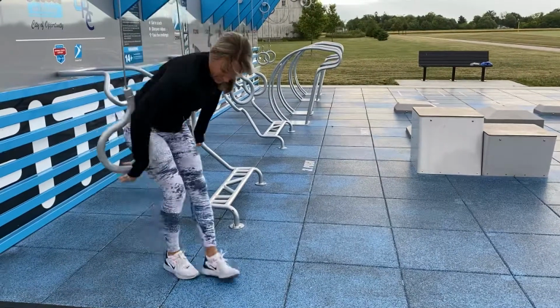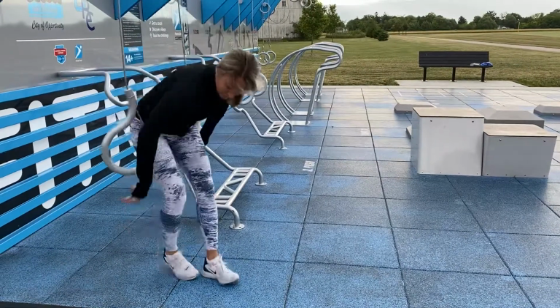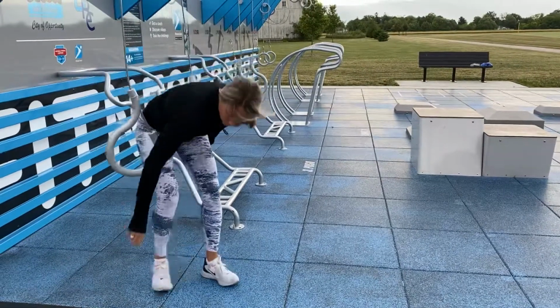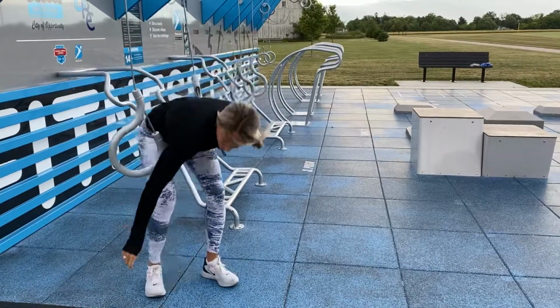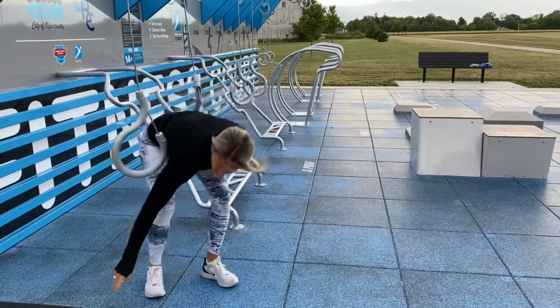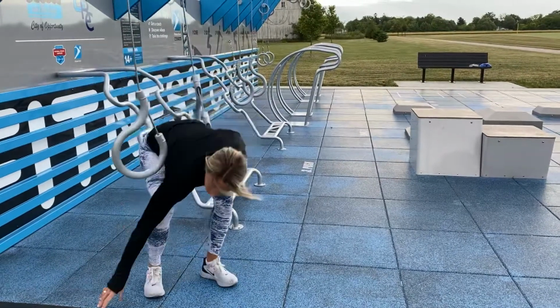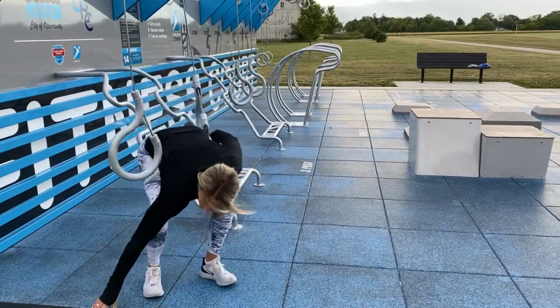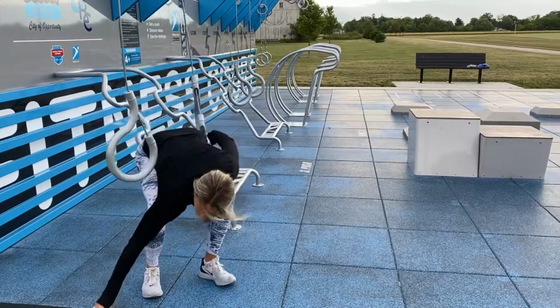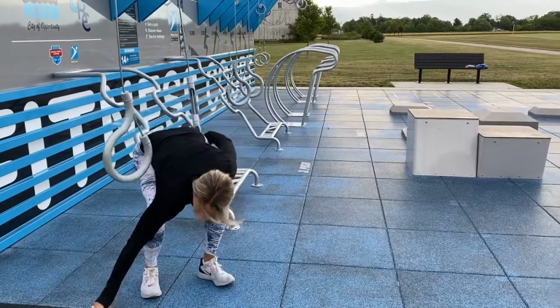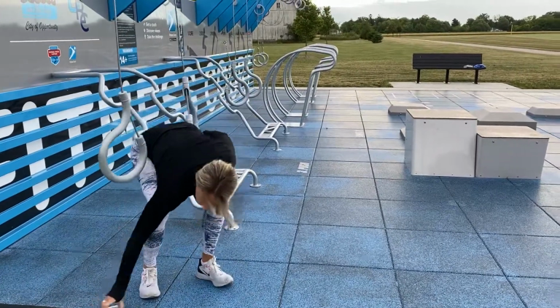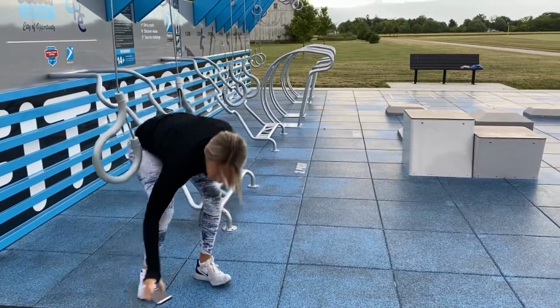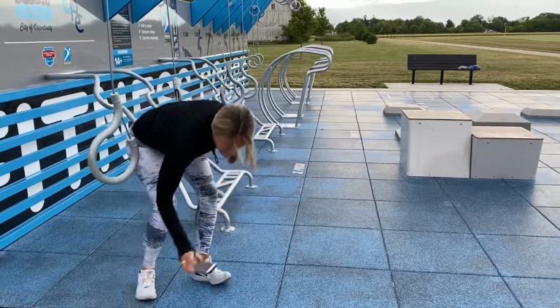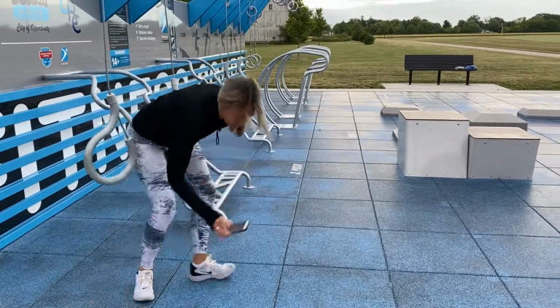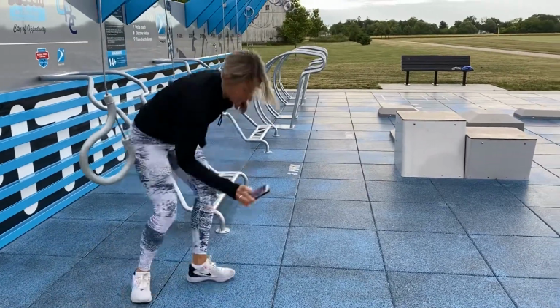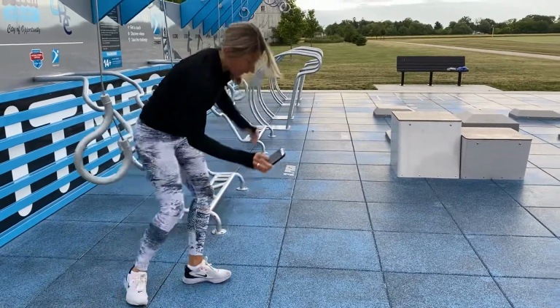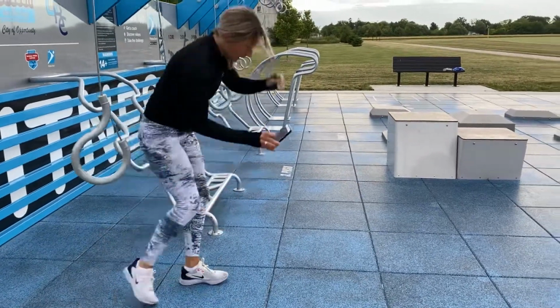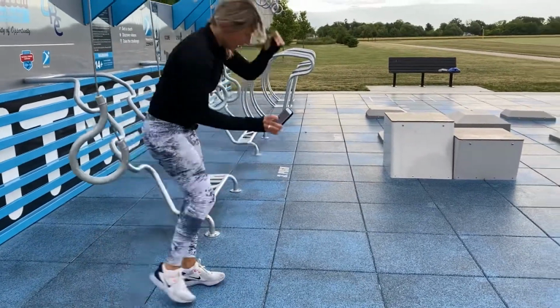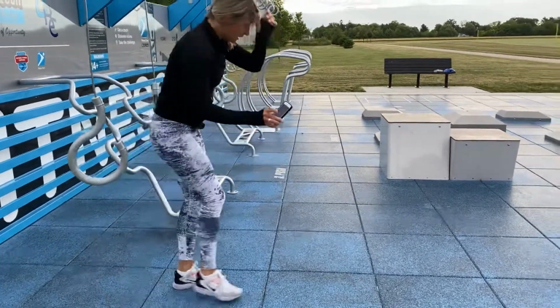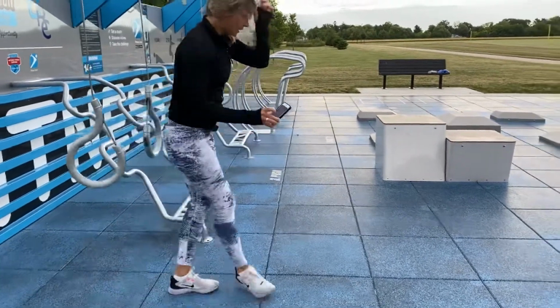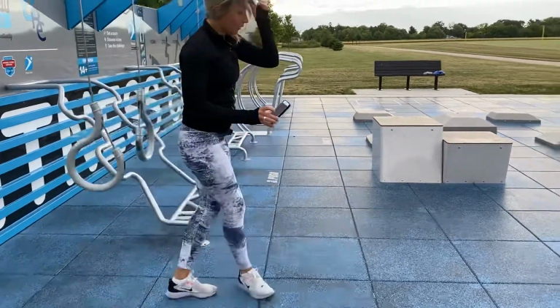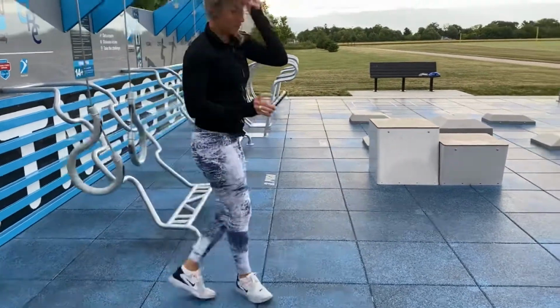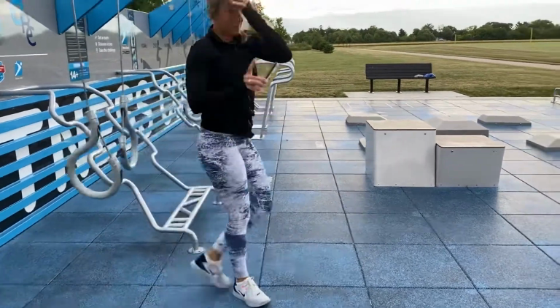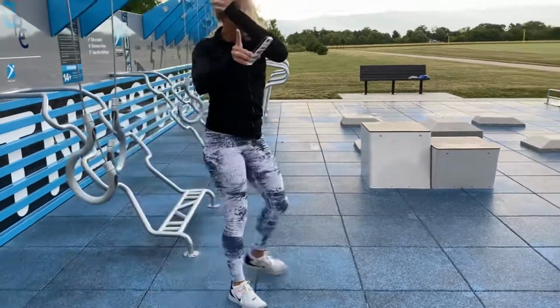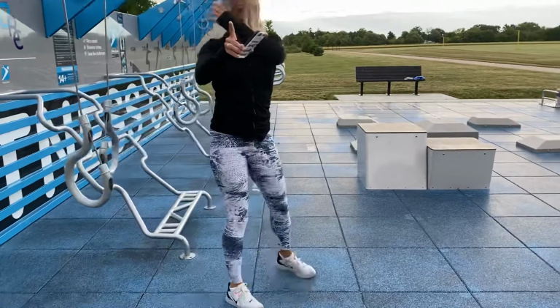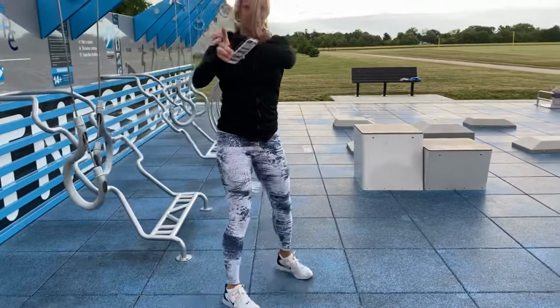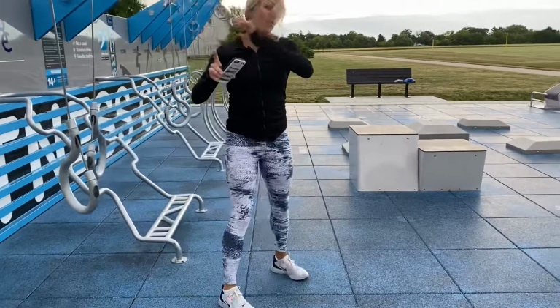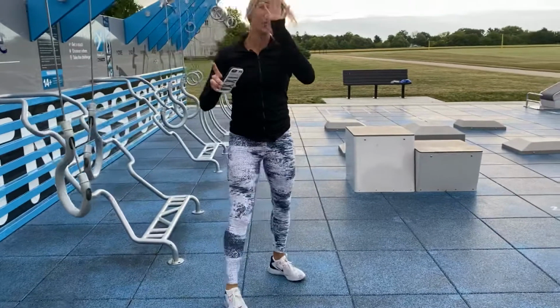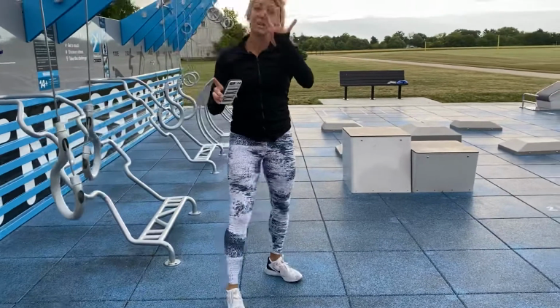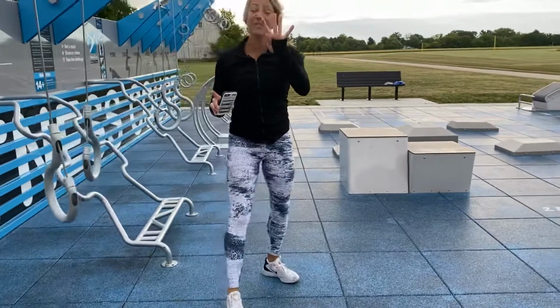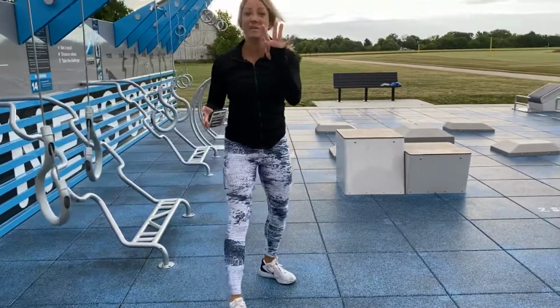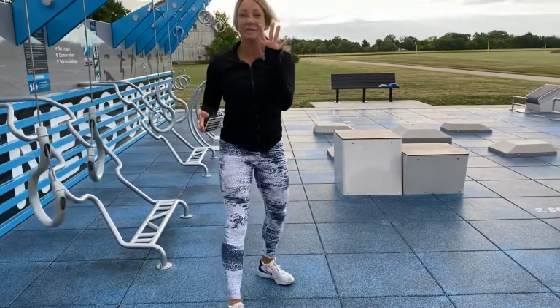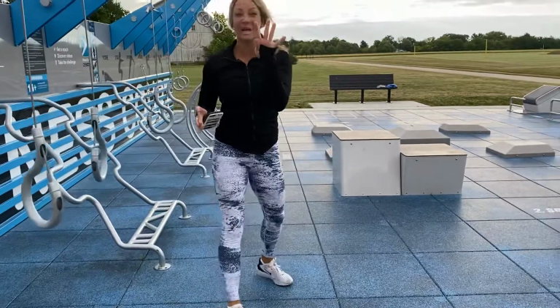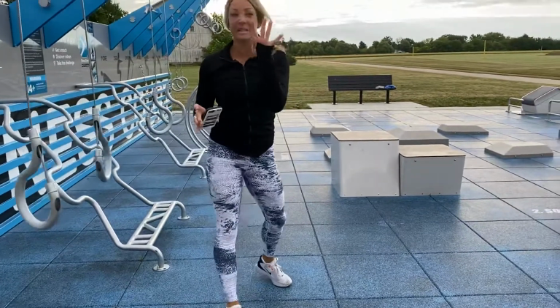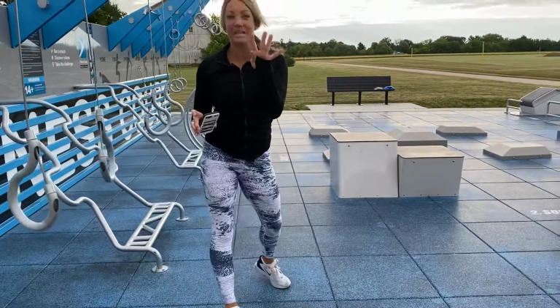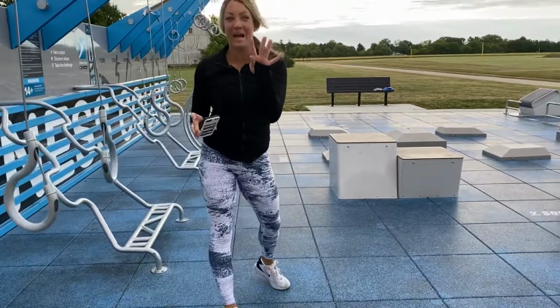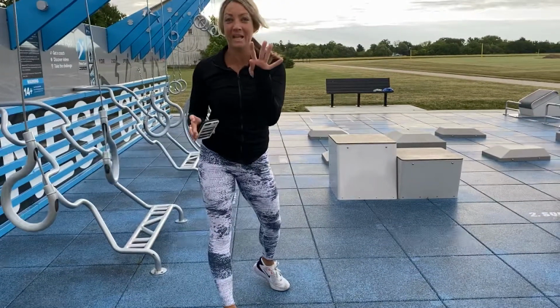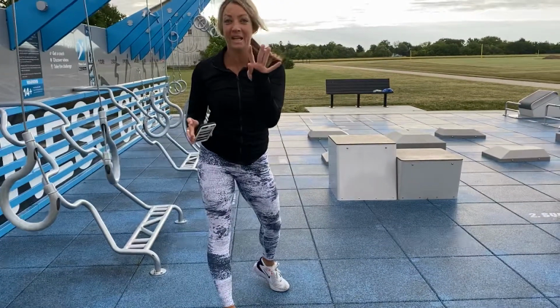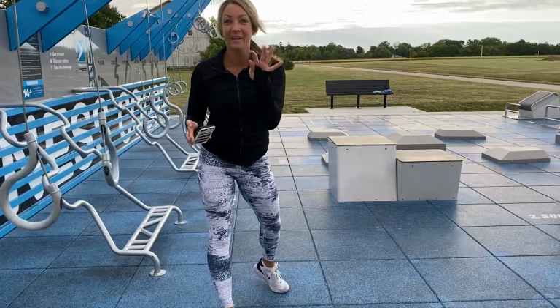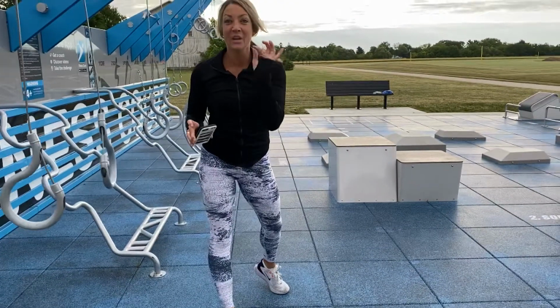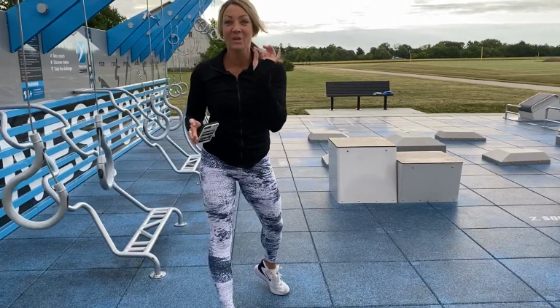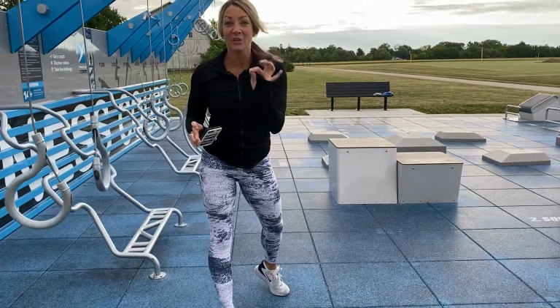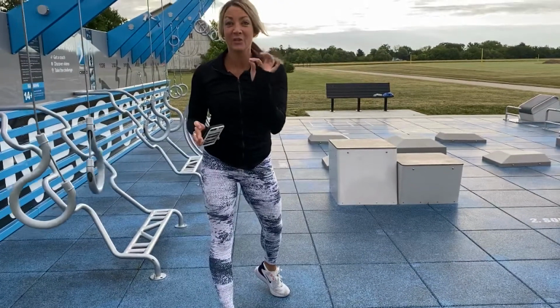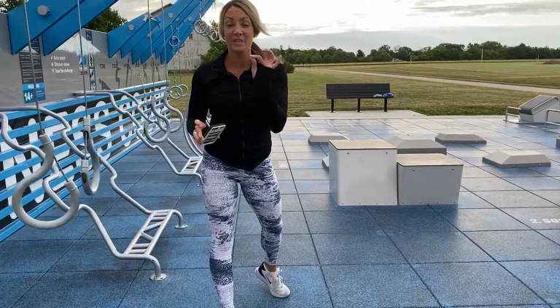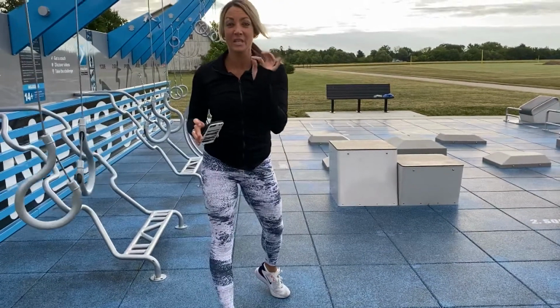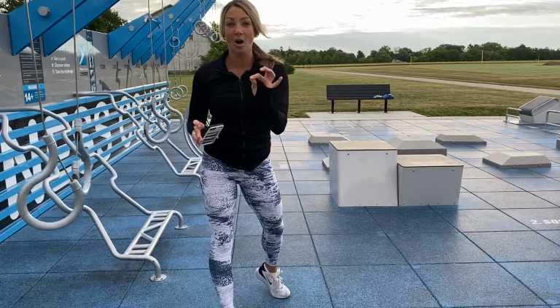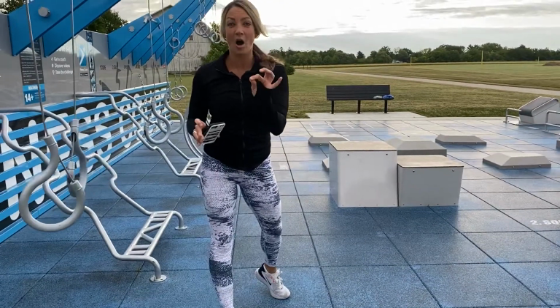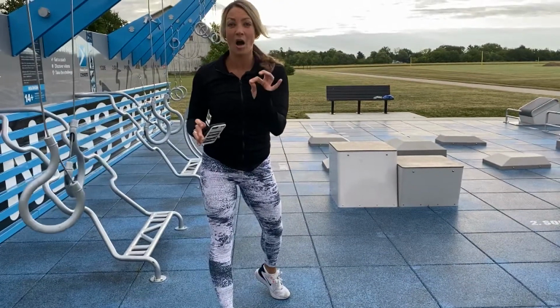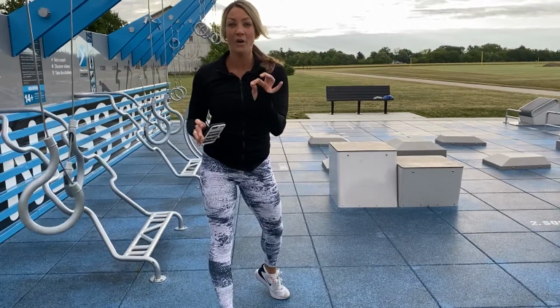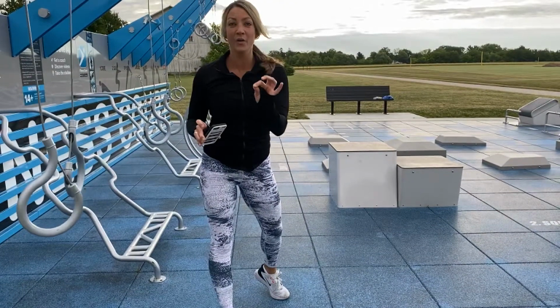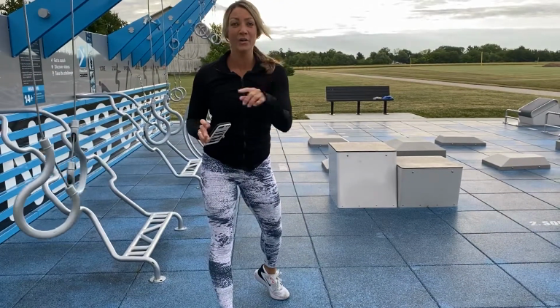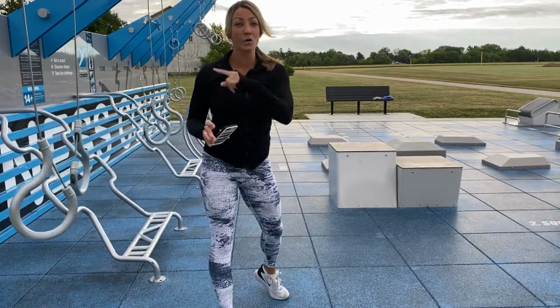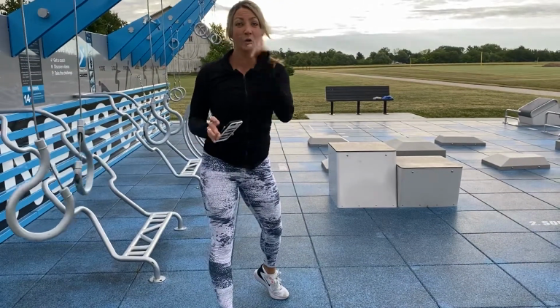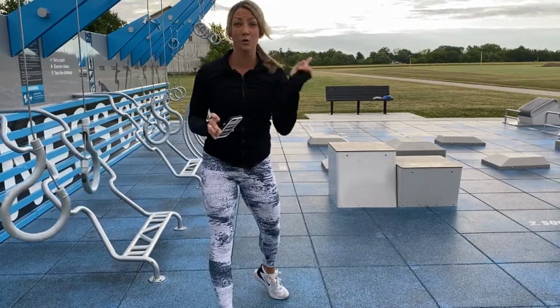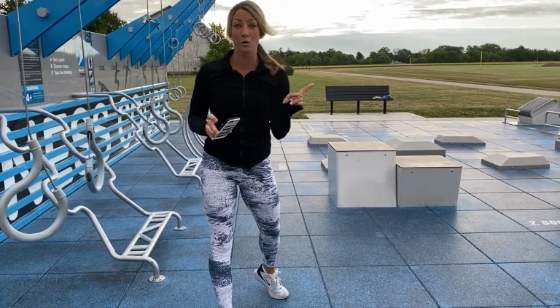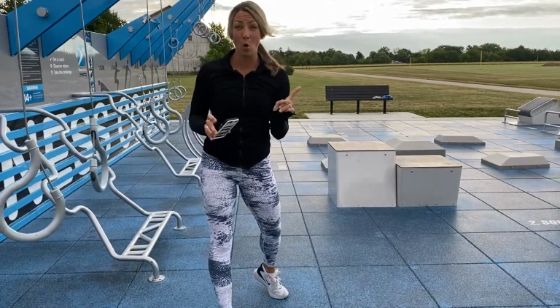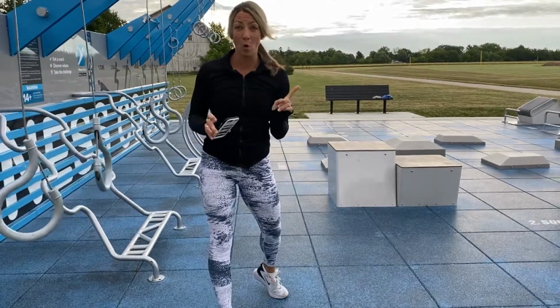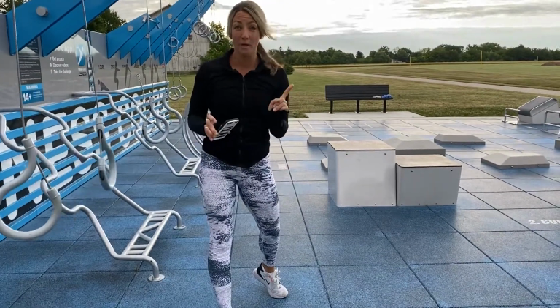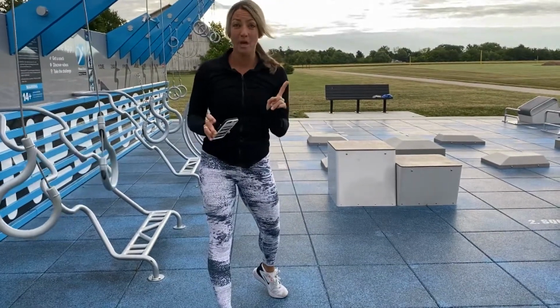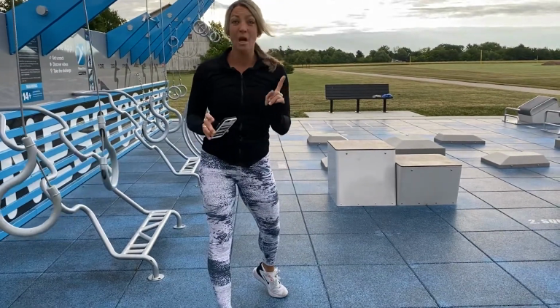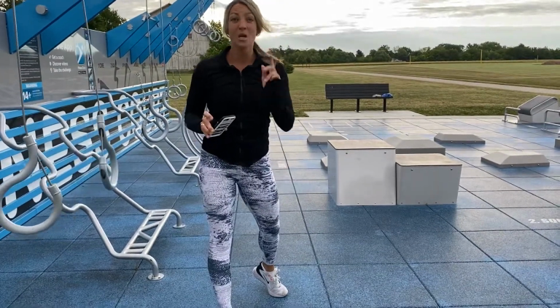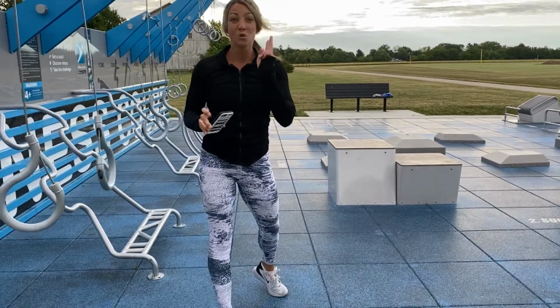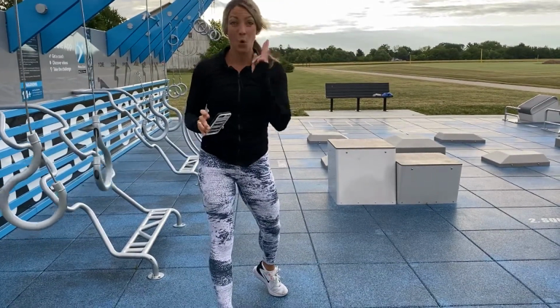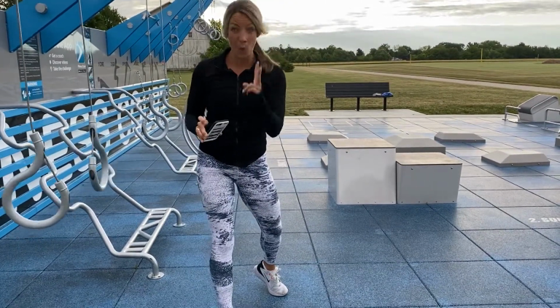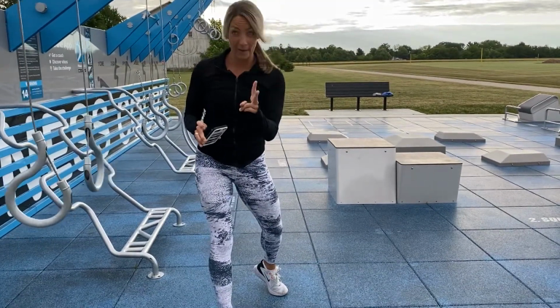That's why we do it twice. You guys are doing 45 seconds on, 15 off, going through the whole circuit twice for the workout.